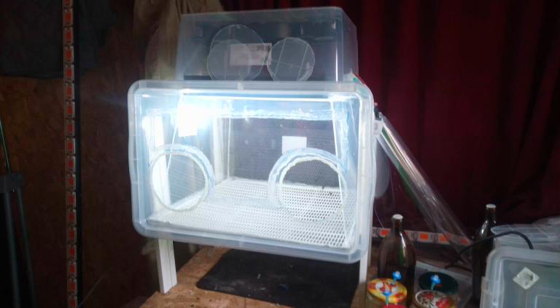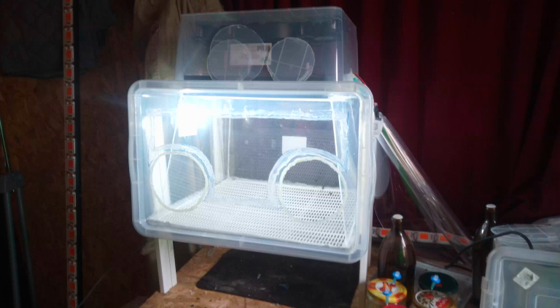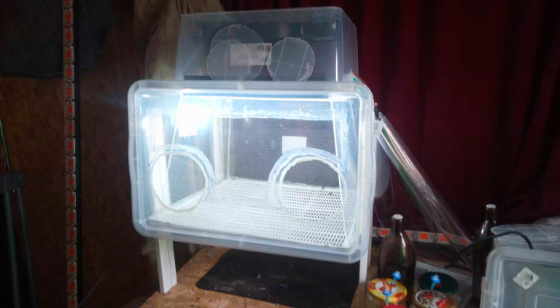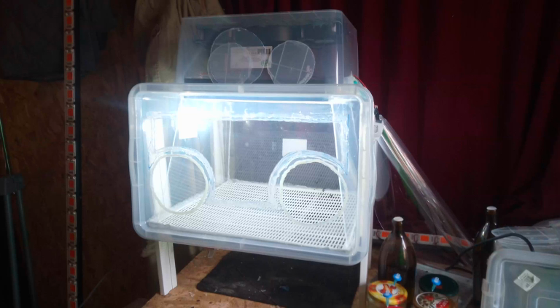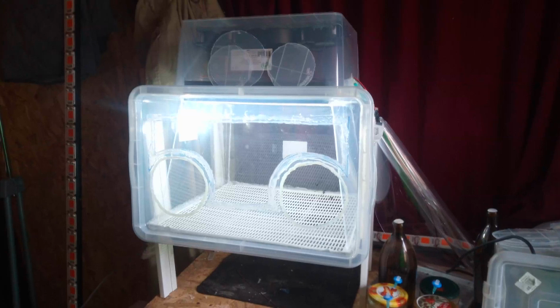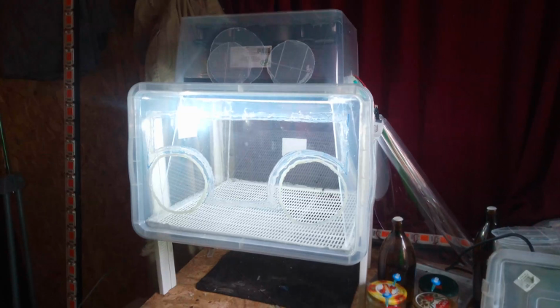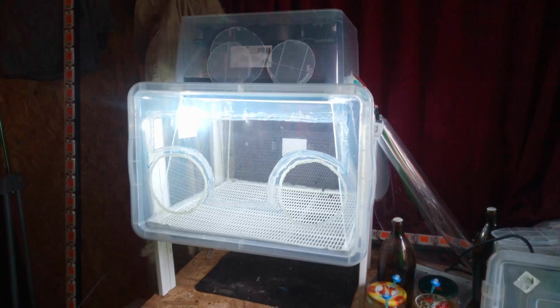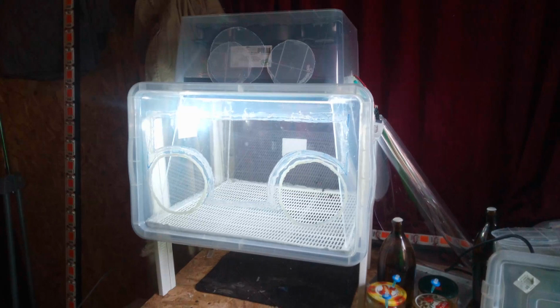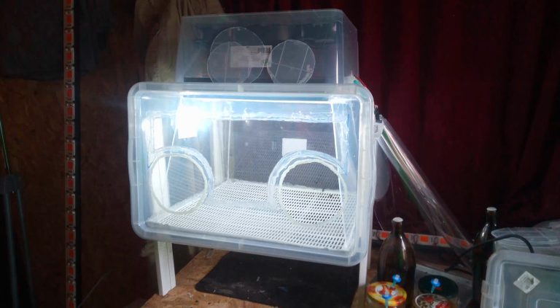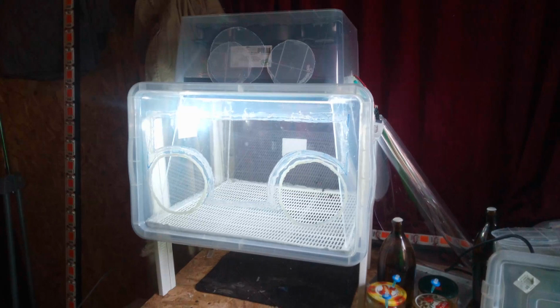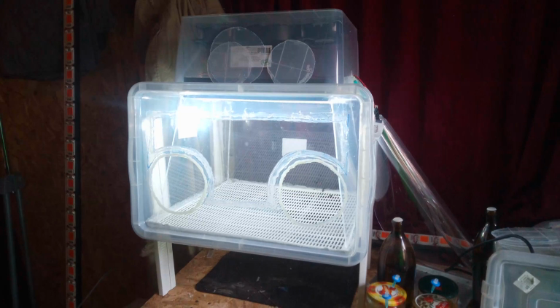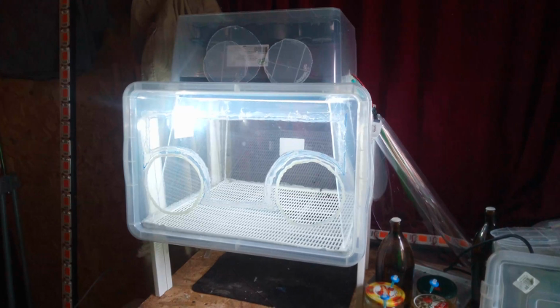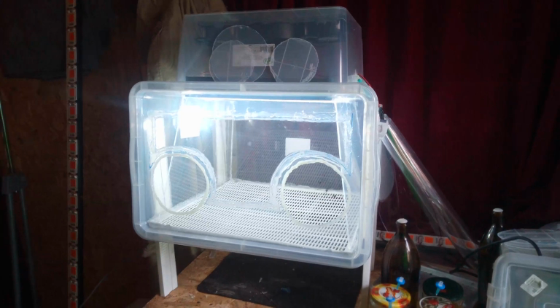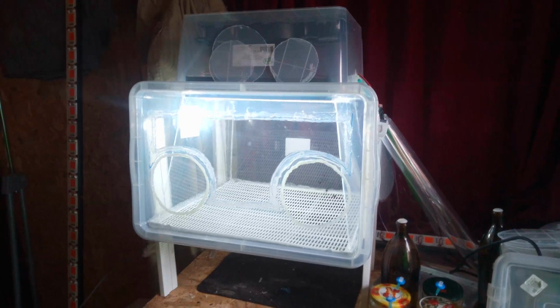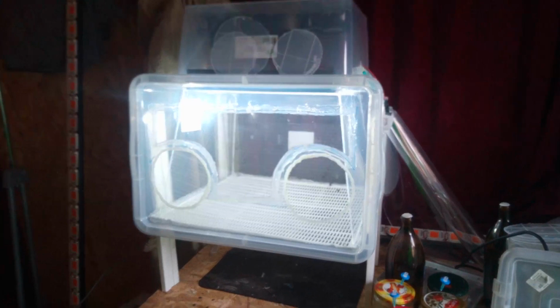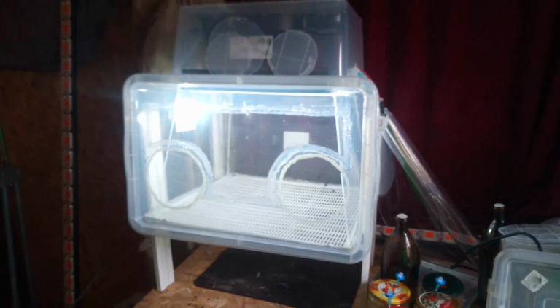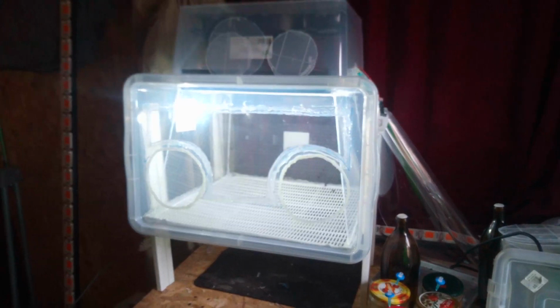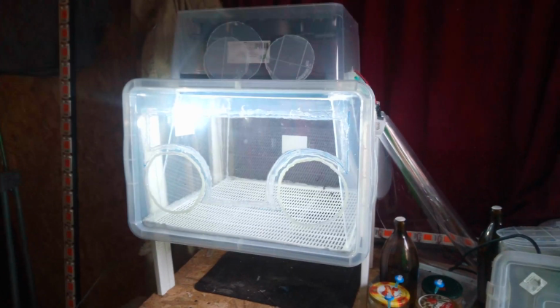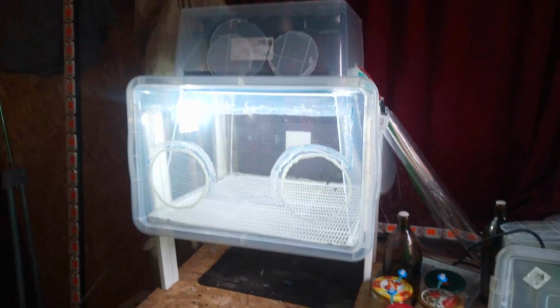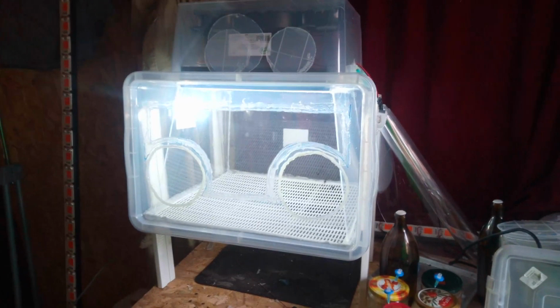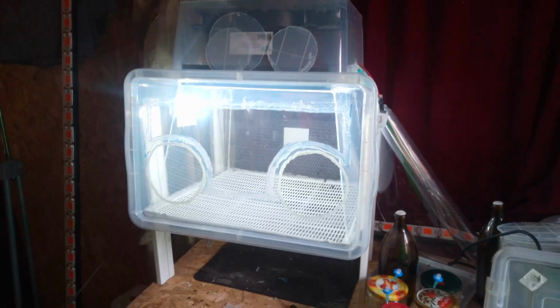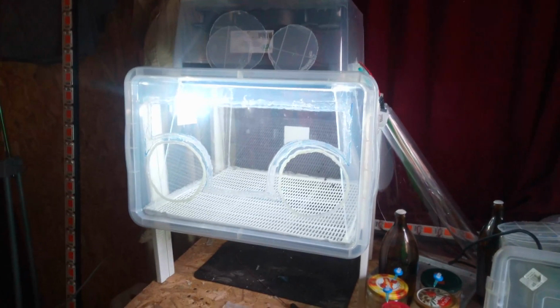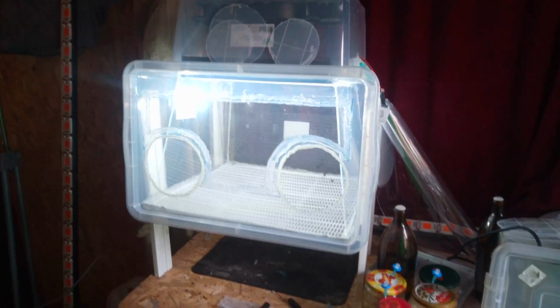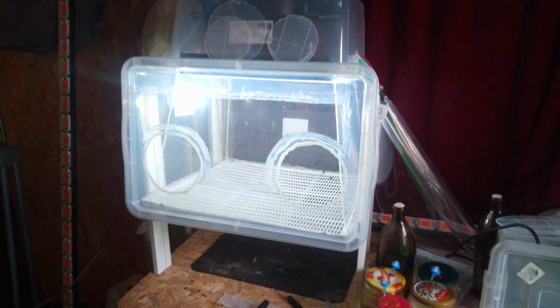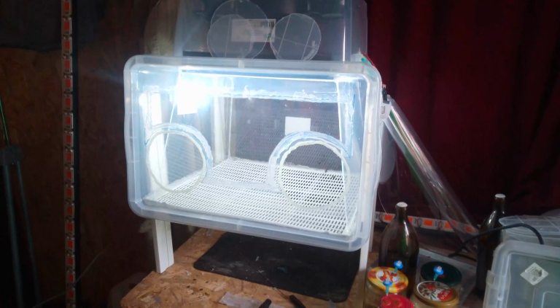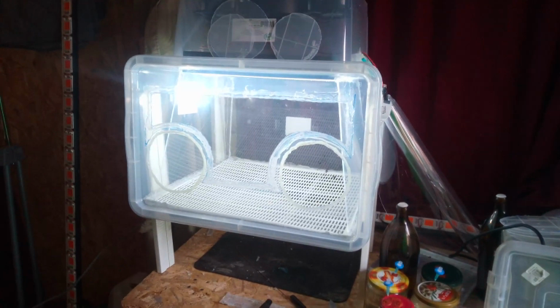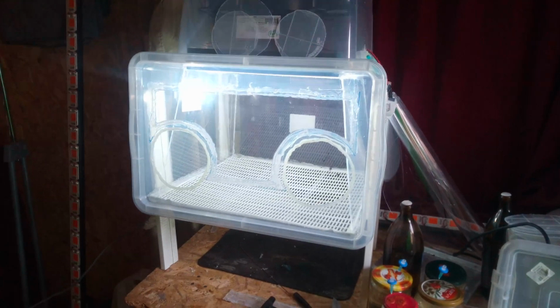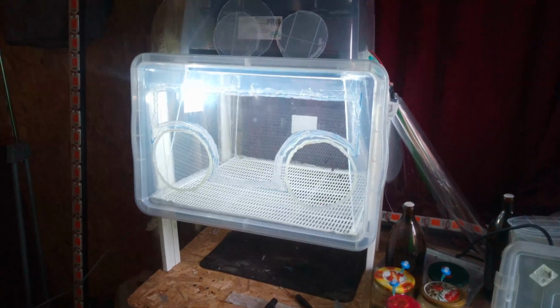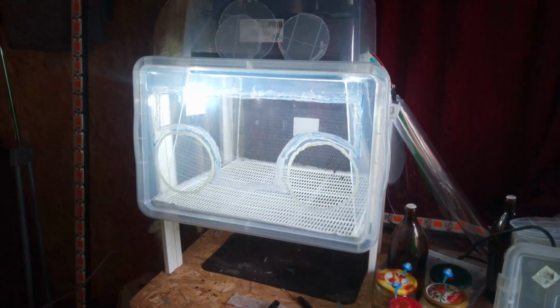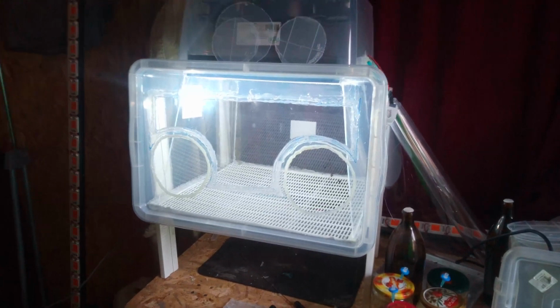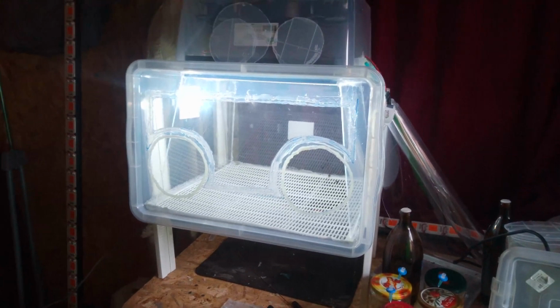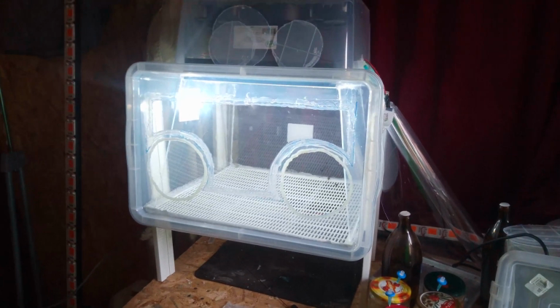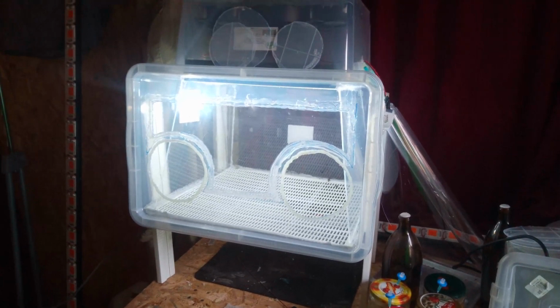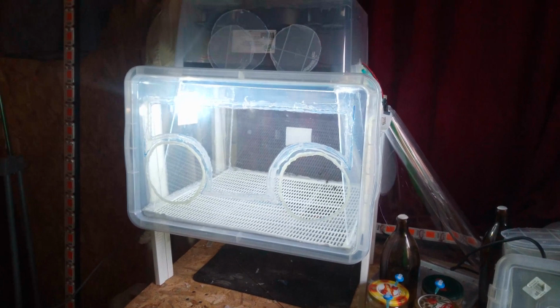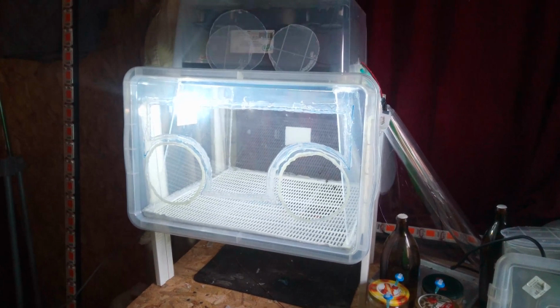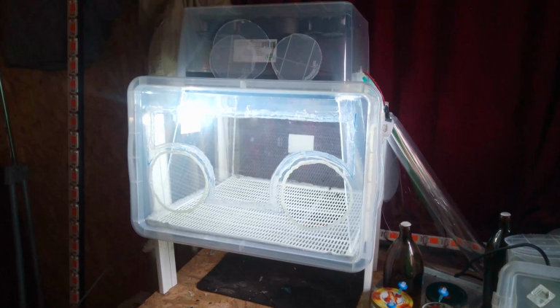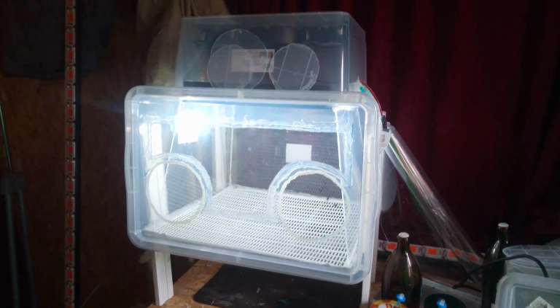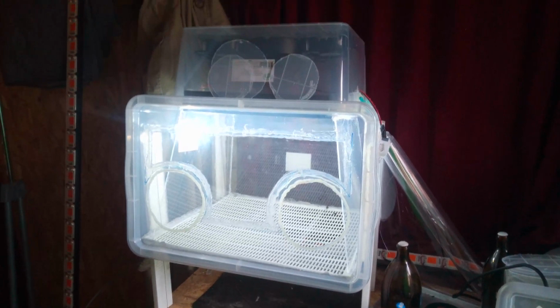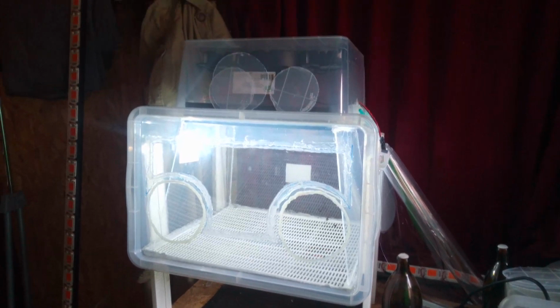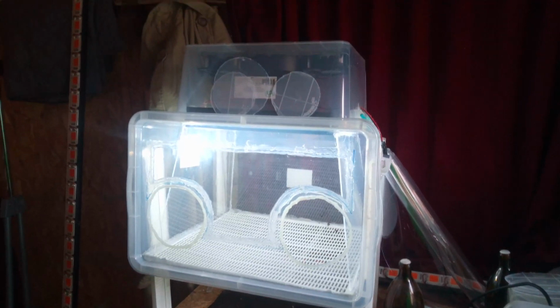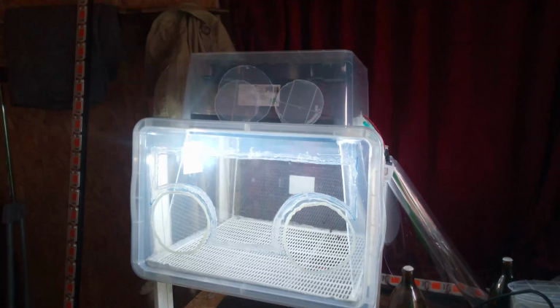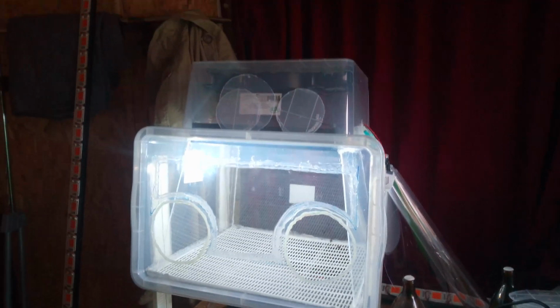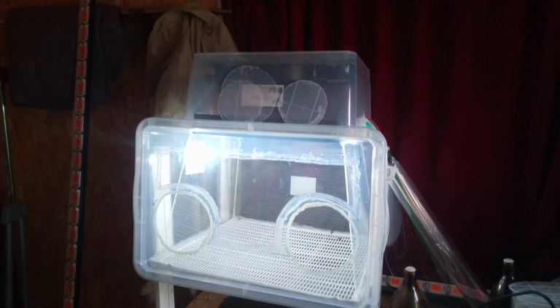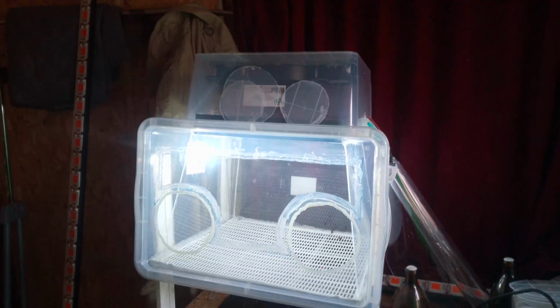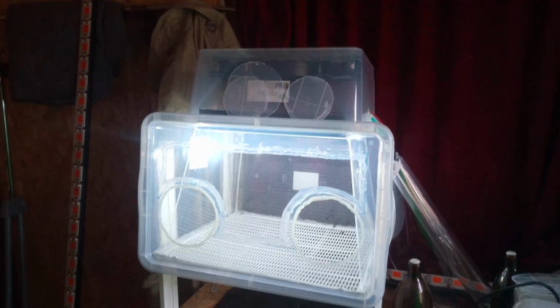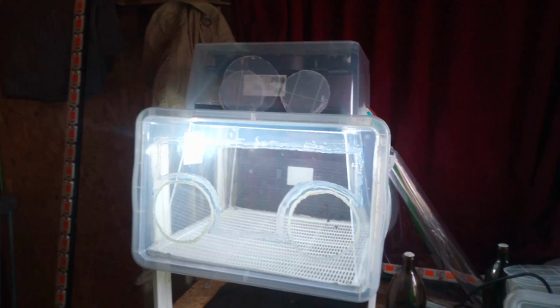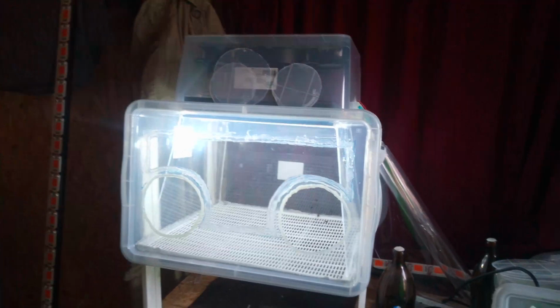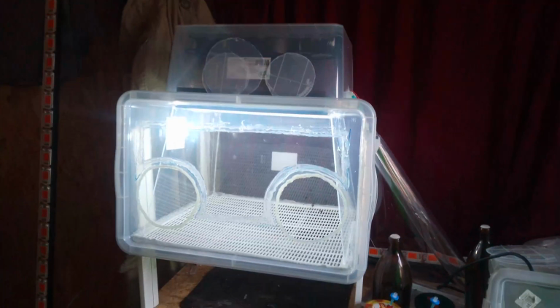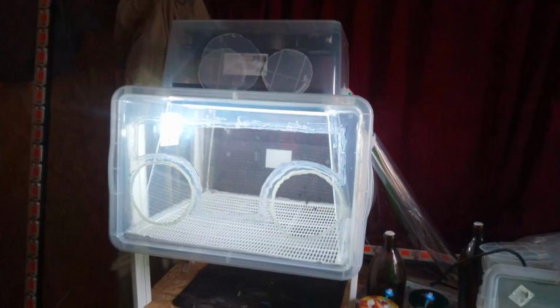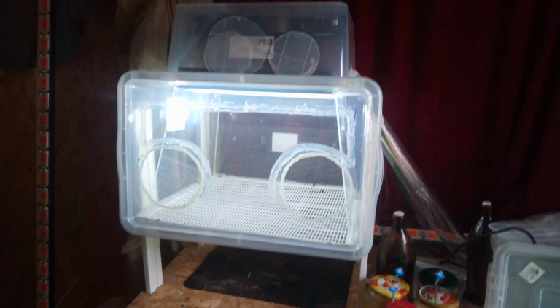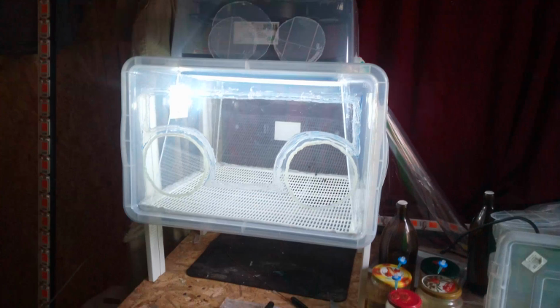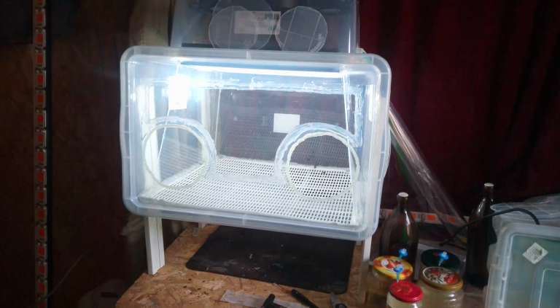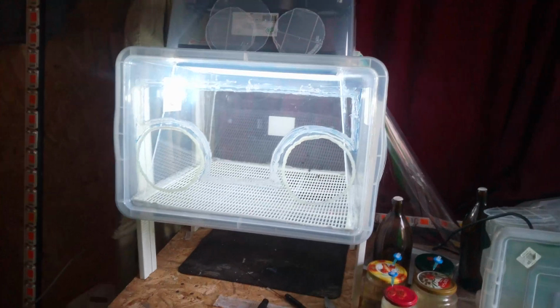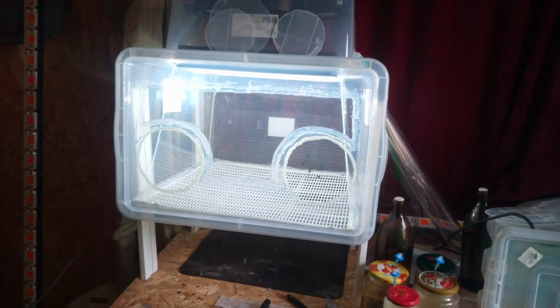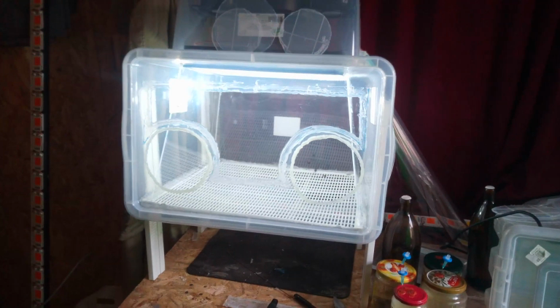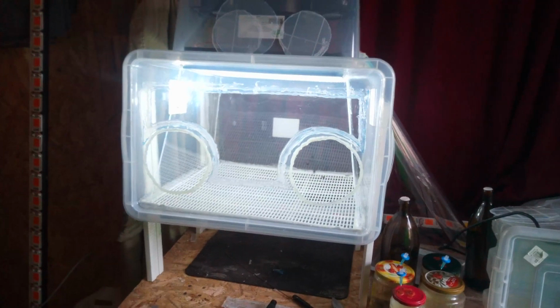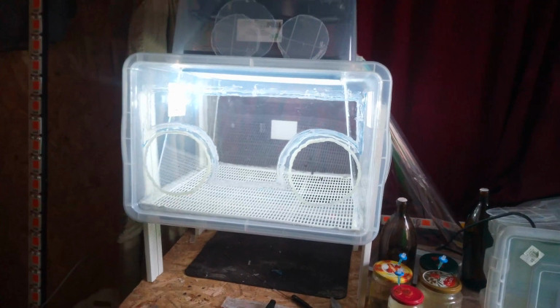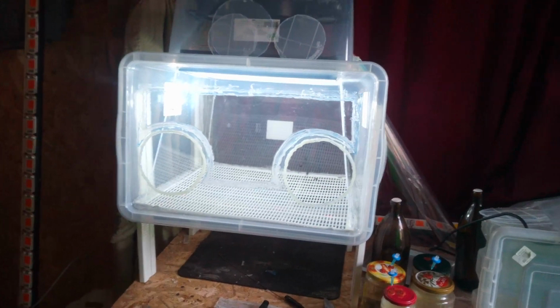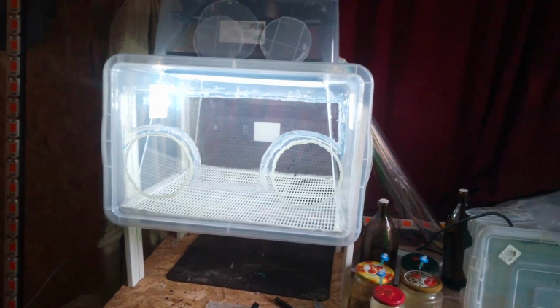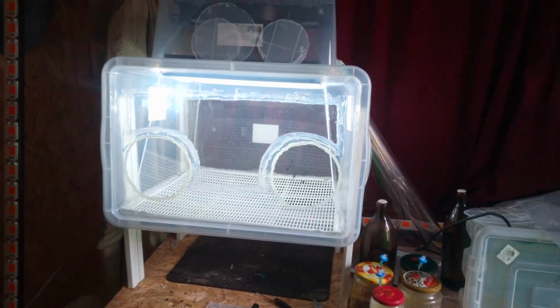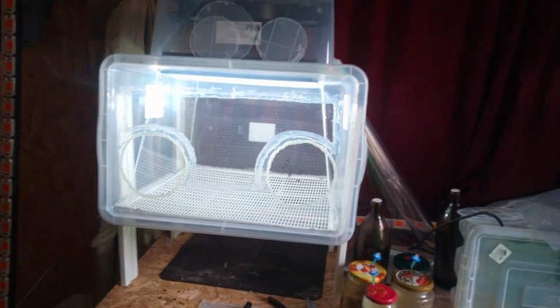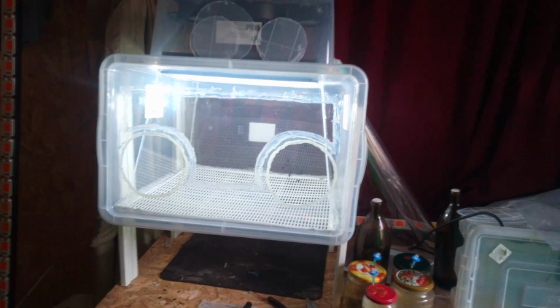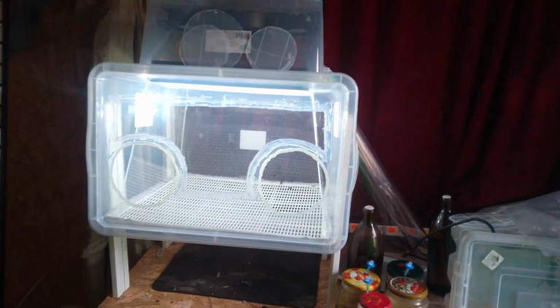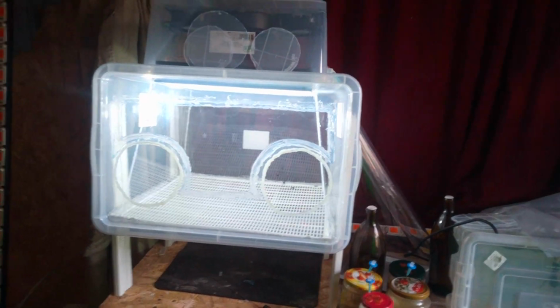This is just a quick overview of my DIY almost flow hood.